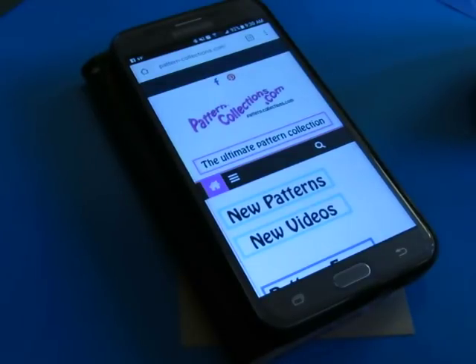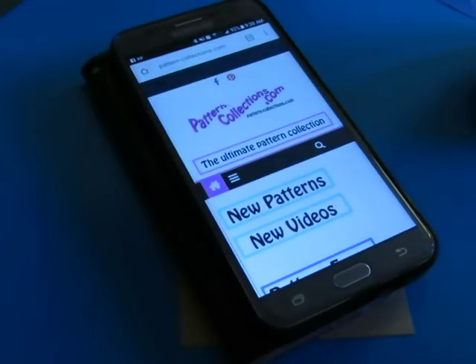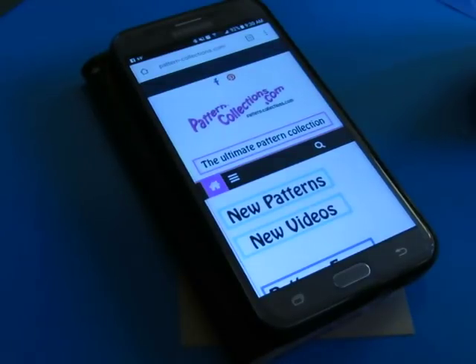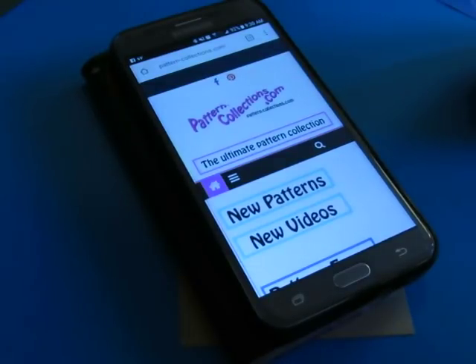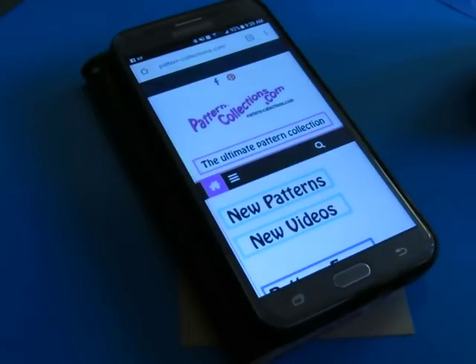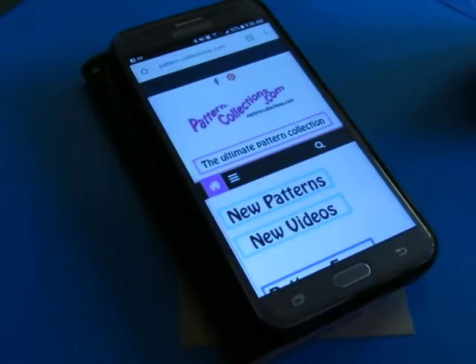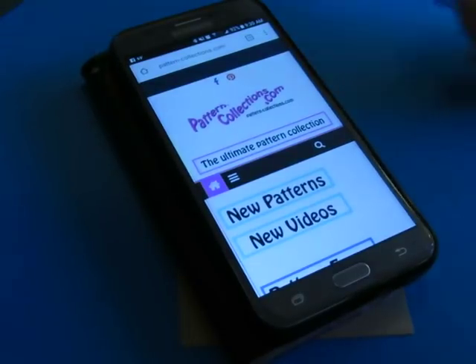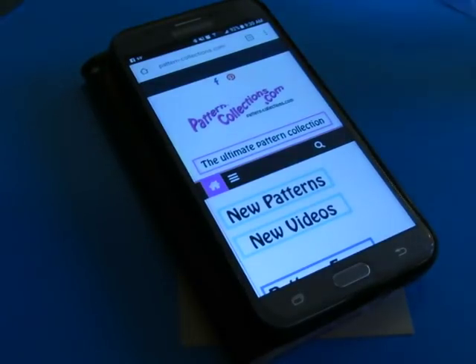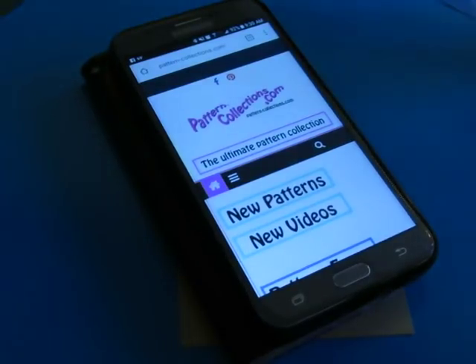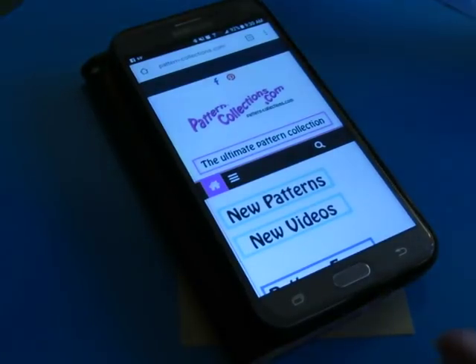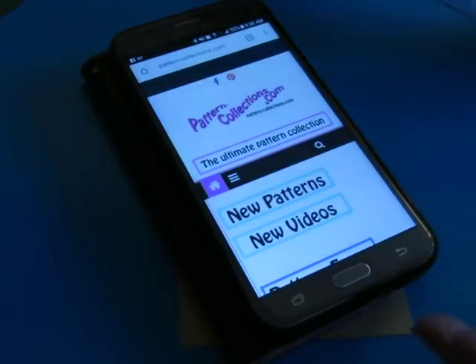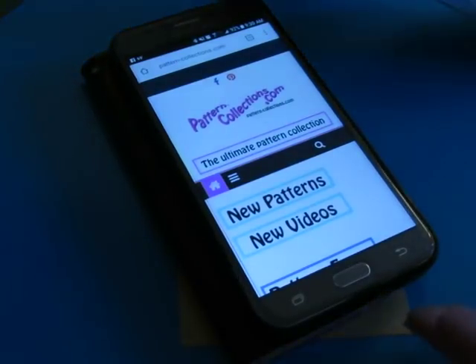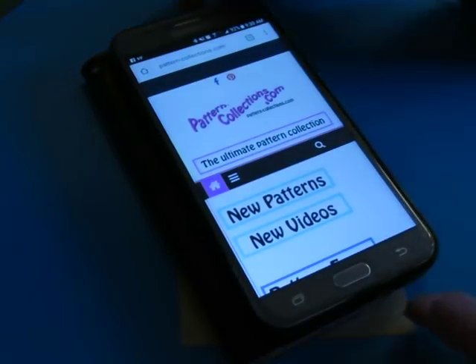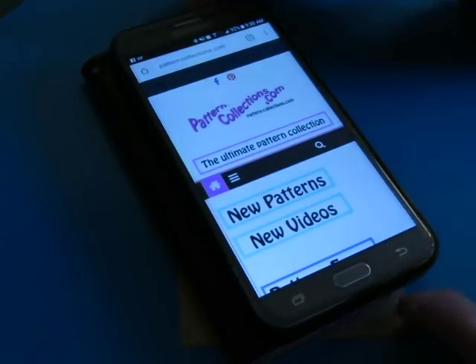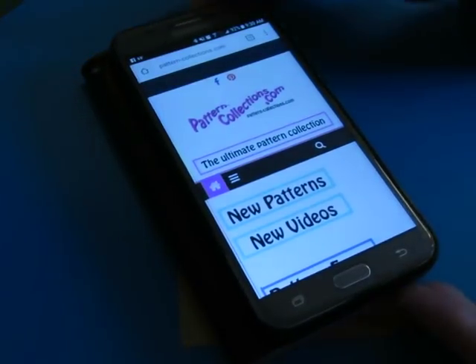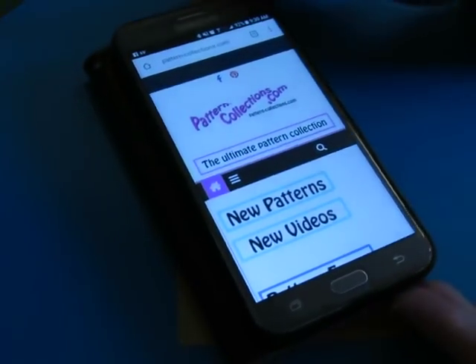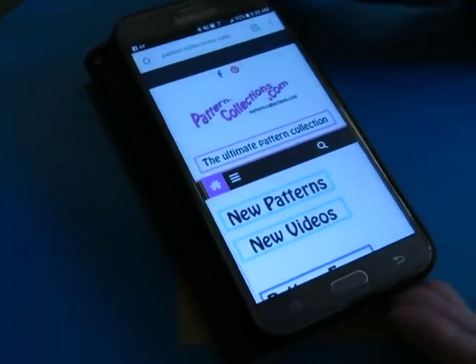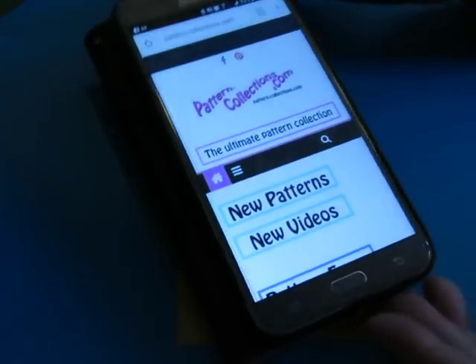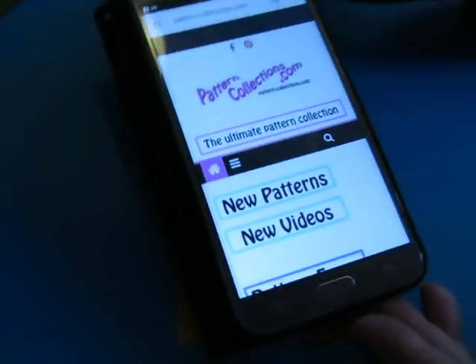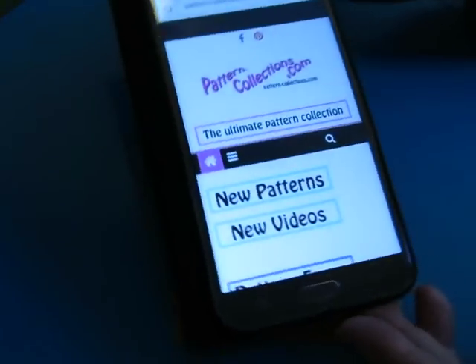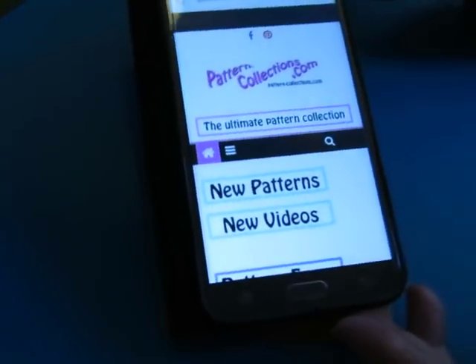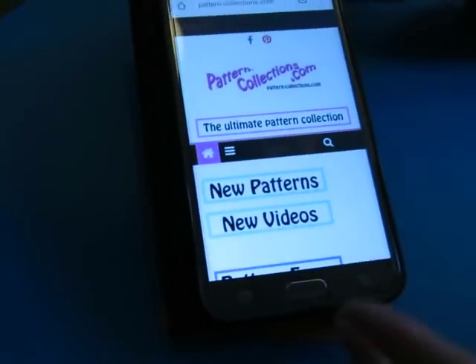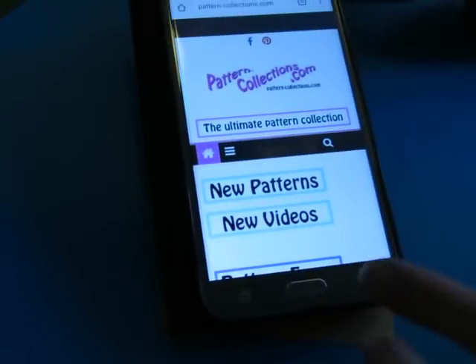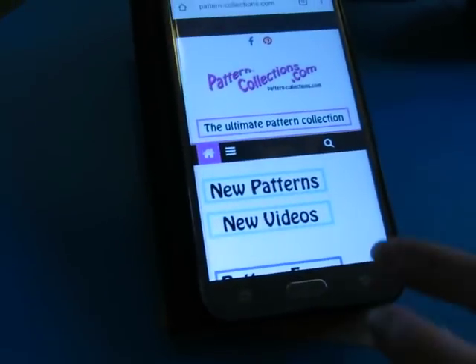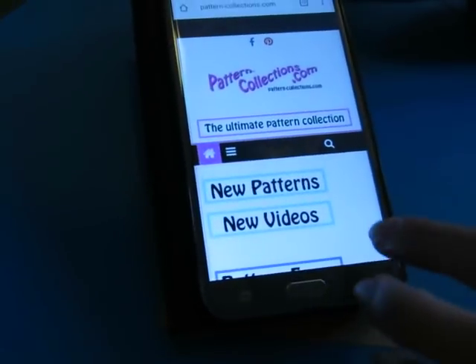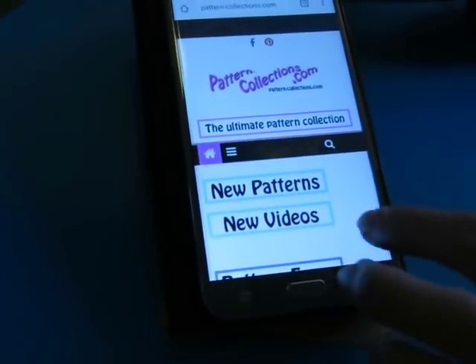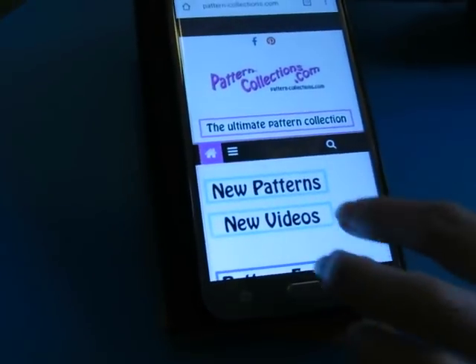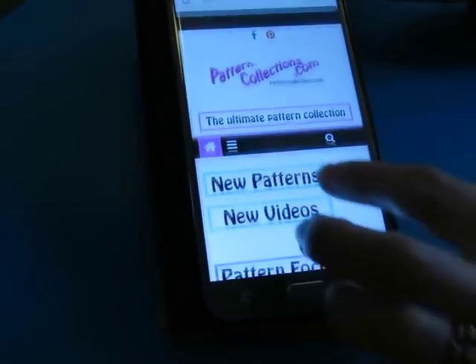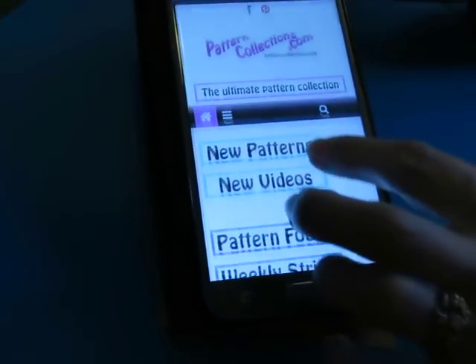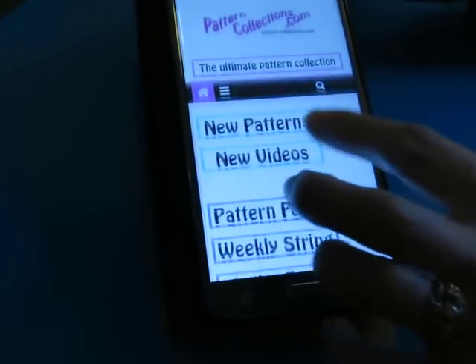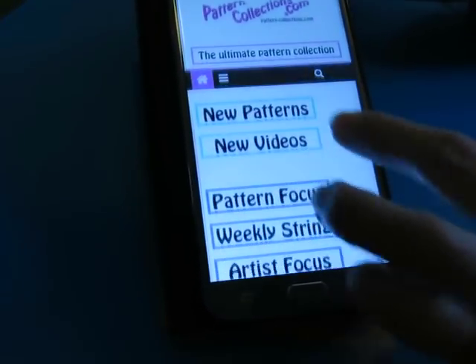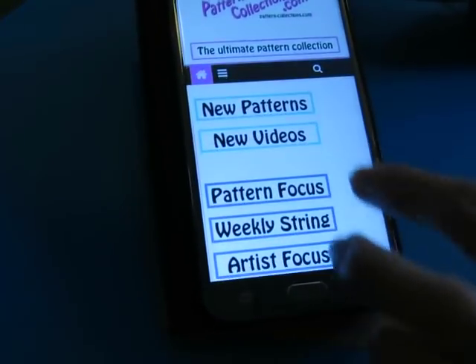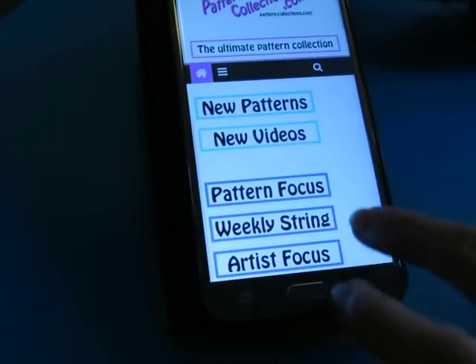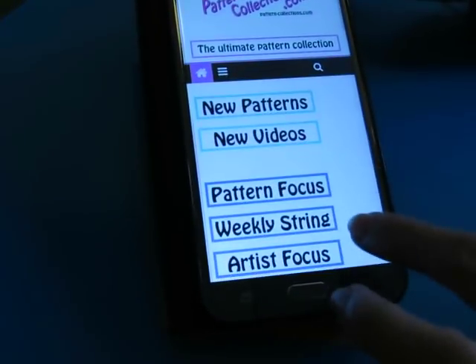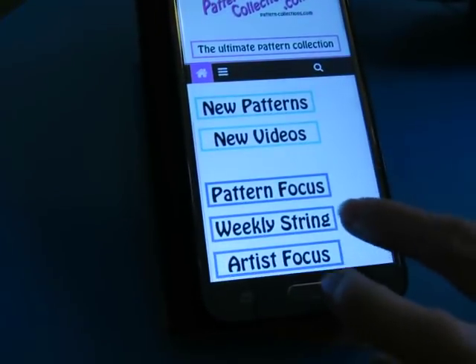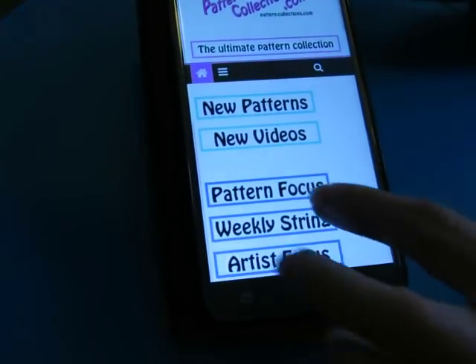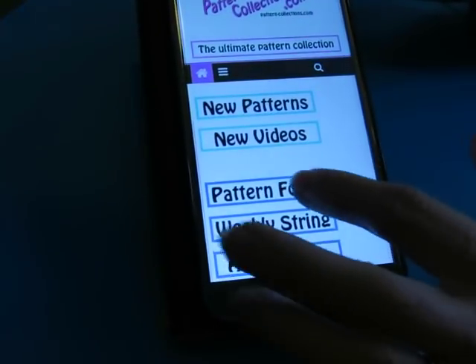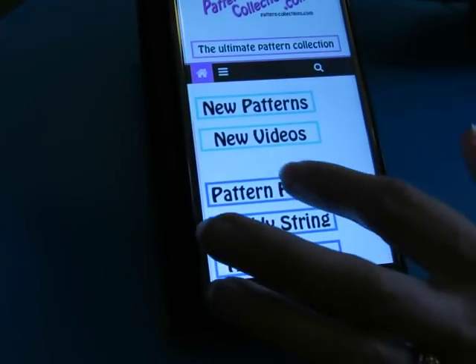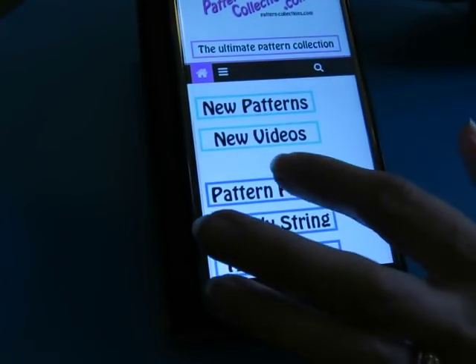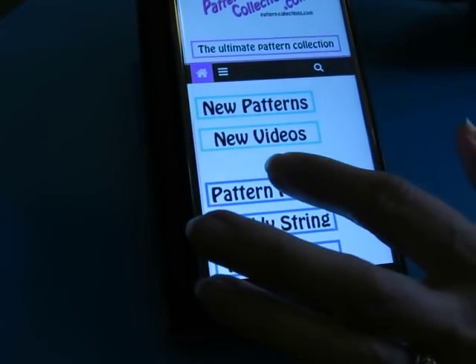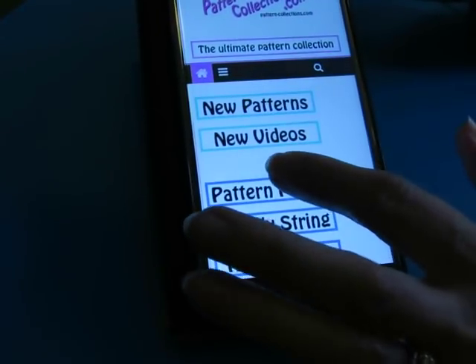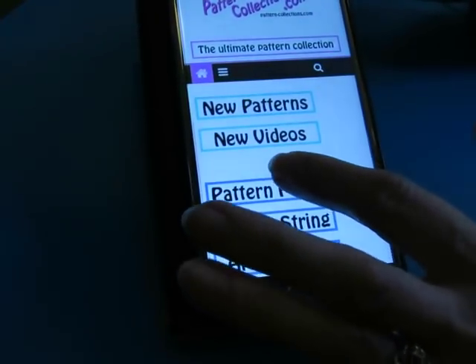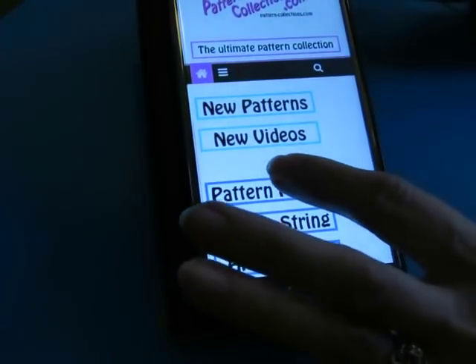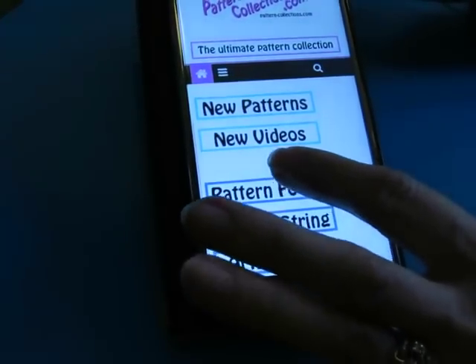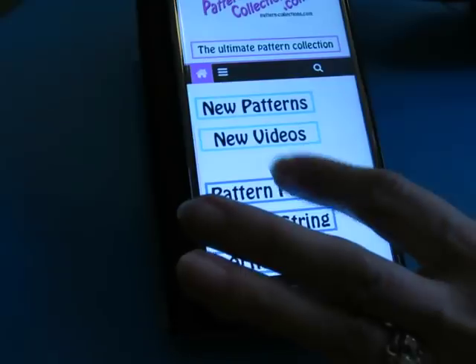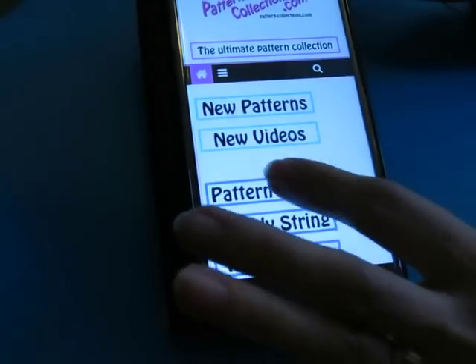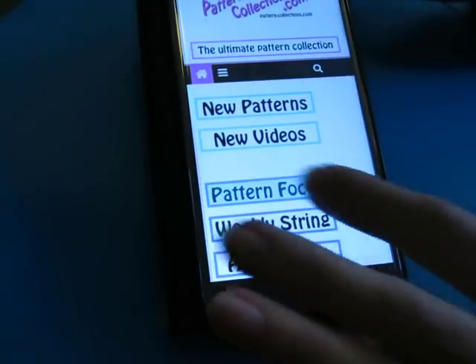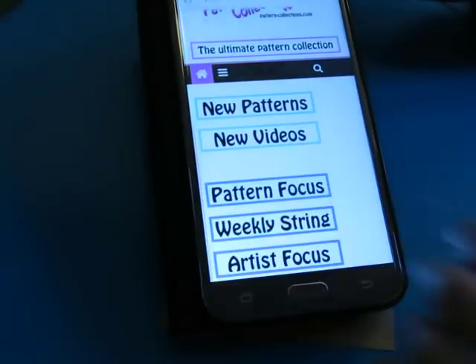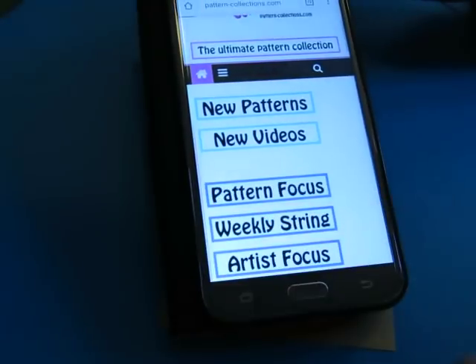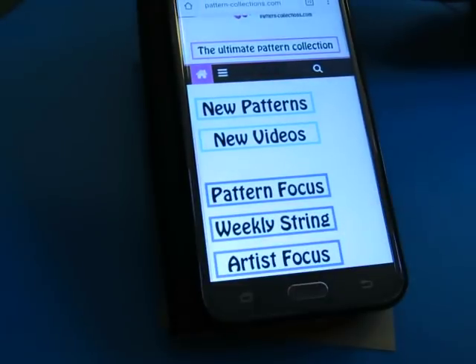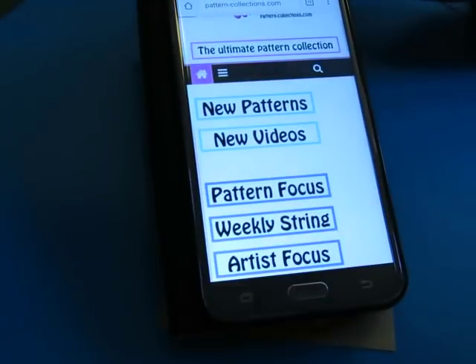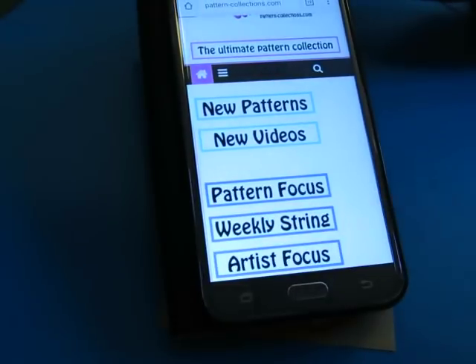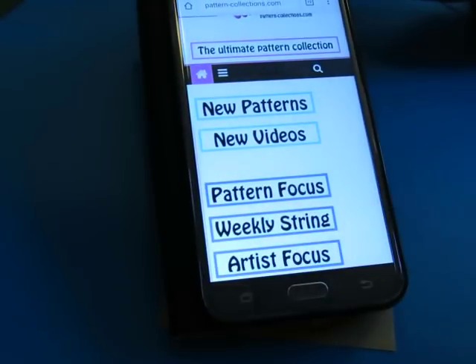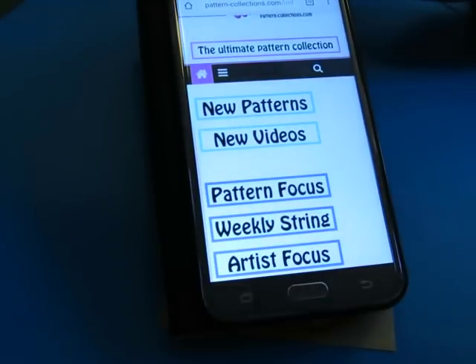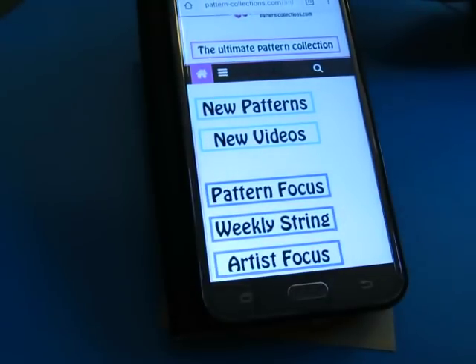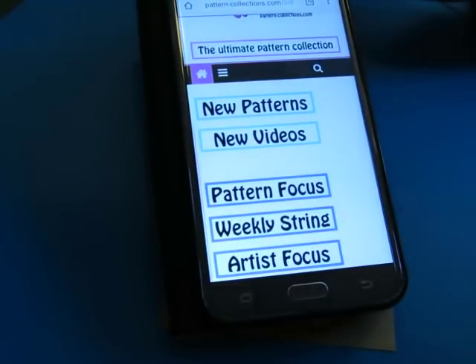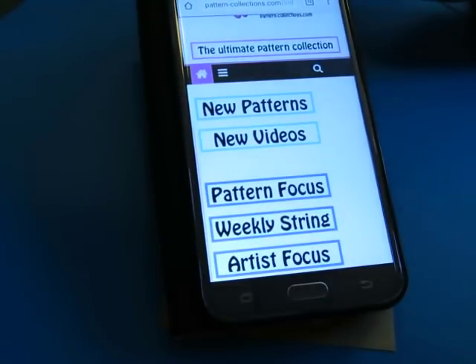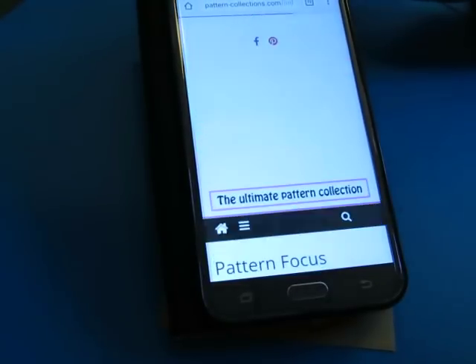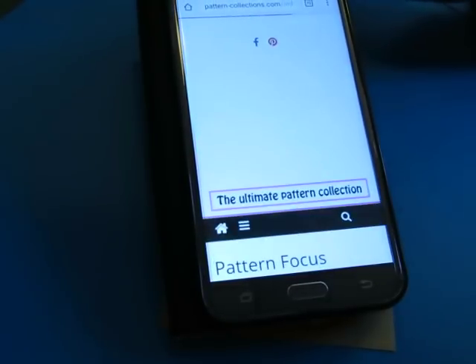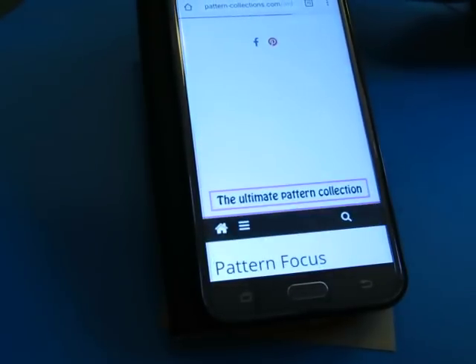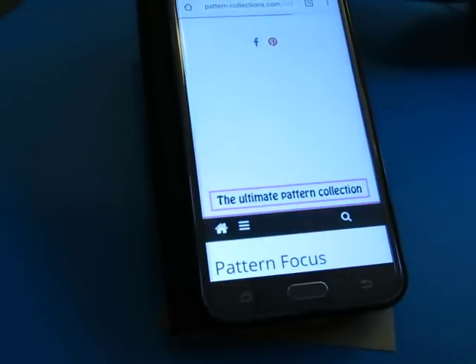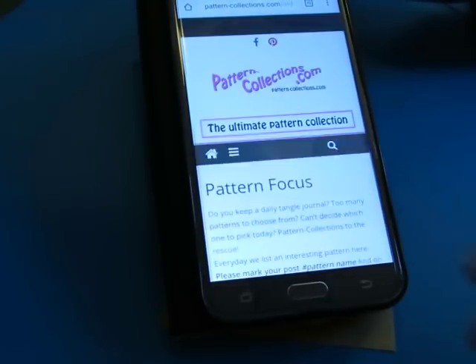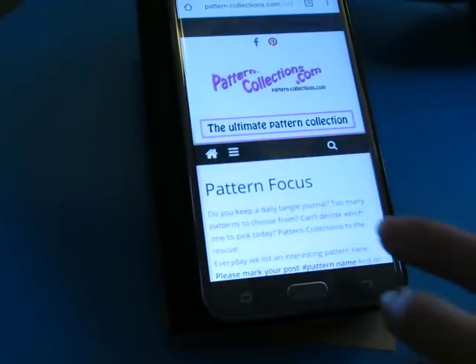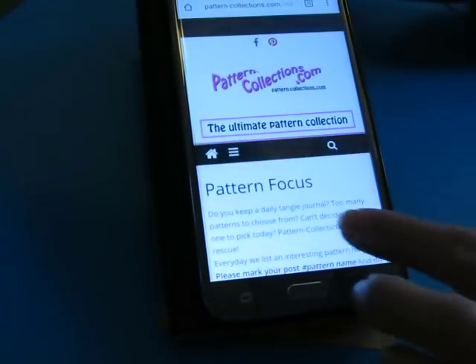Hi, it's me. I'm back. It's time to do a next pattern, which is at Pattern Focus.